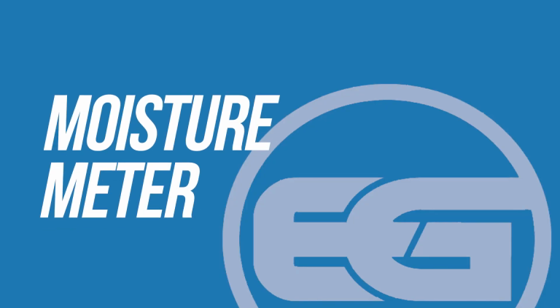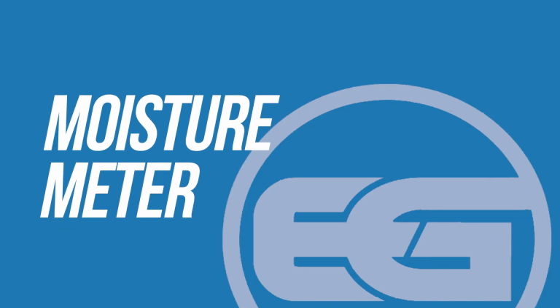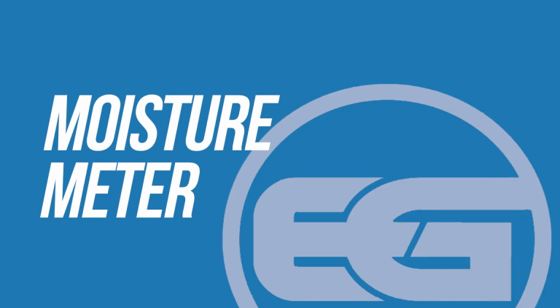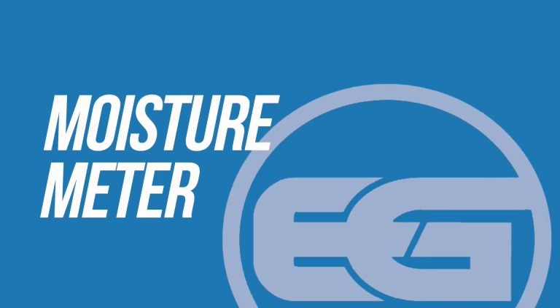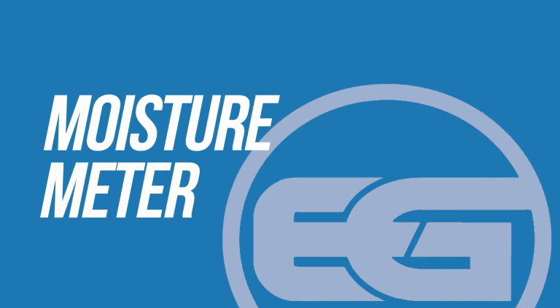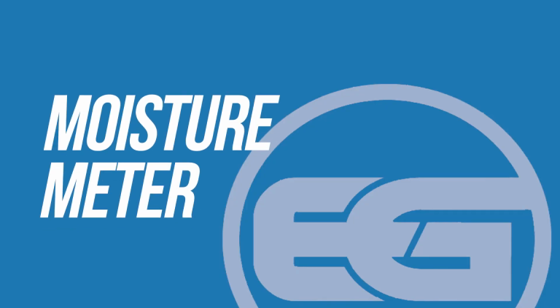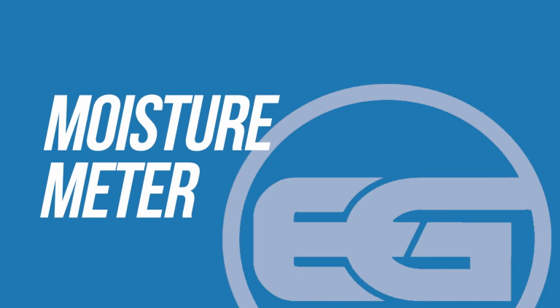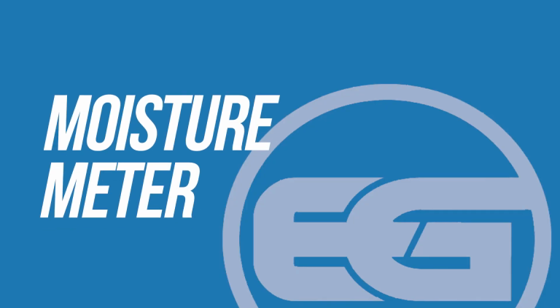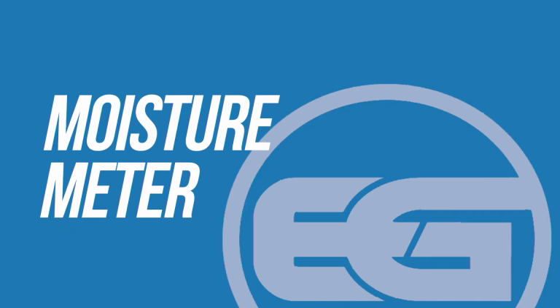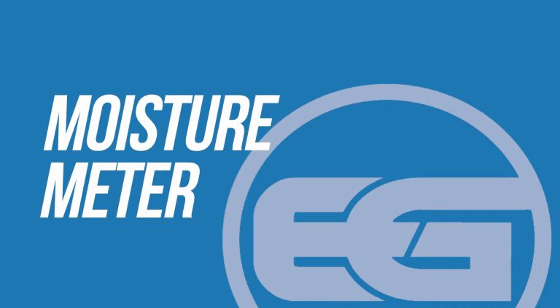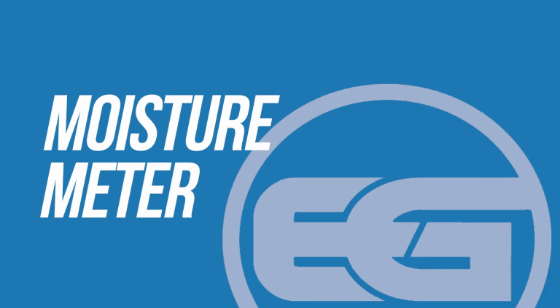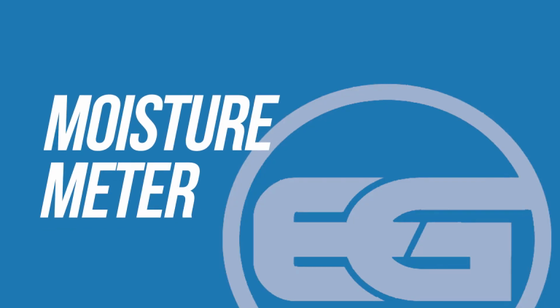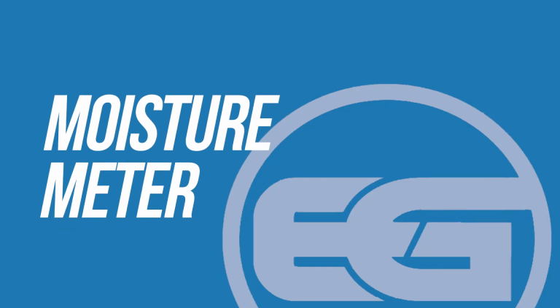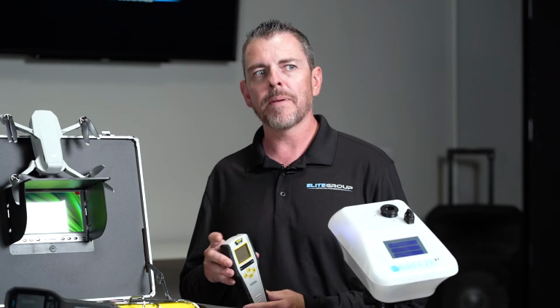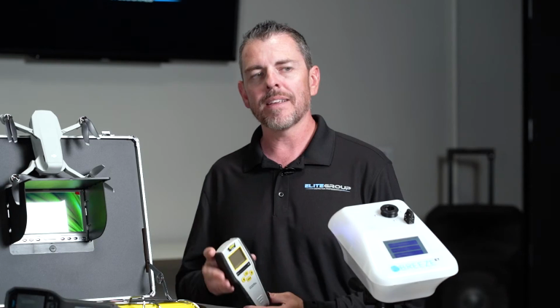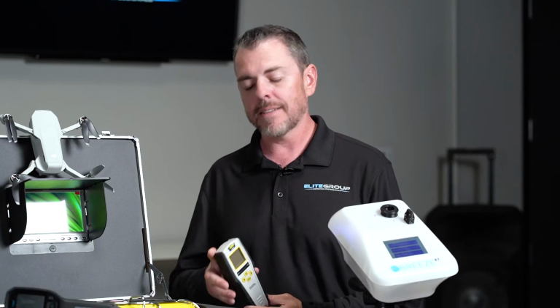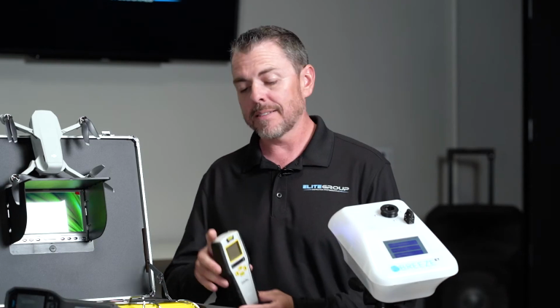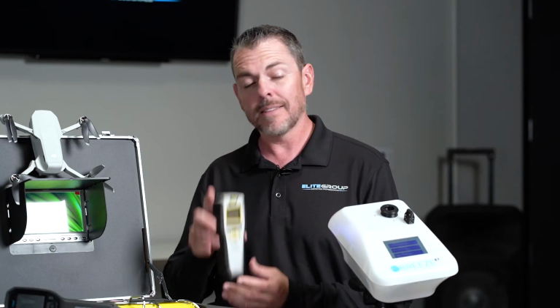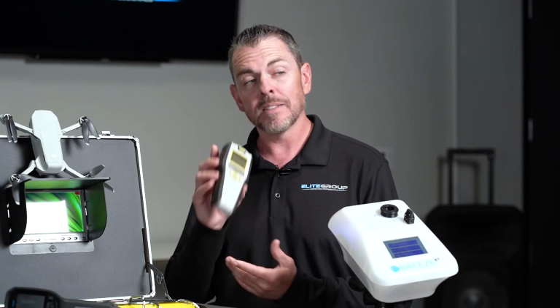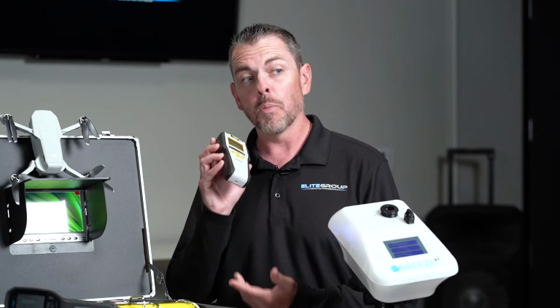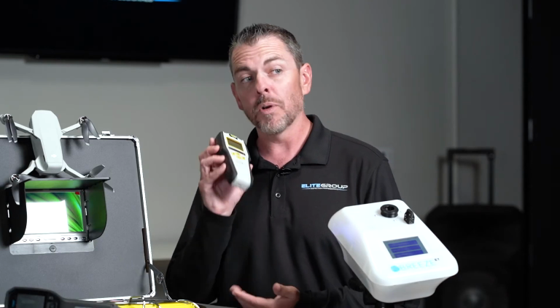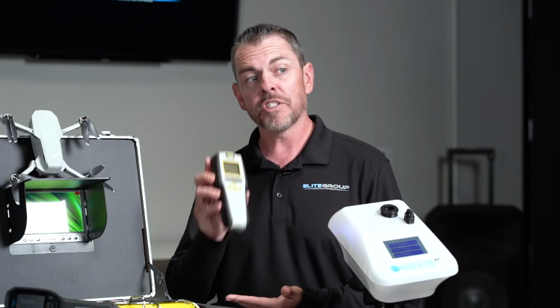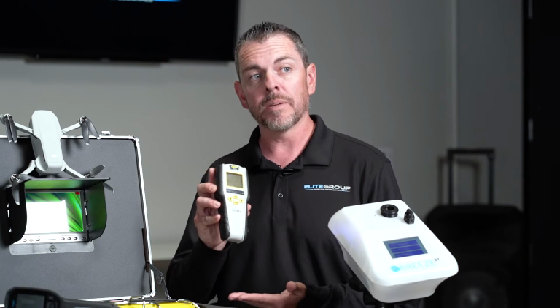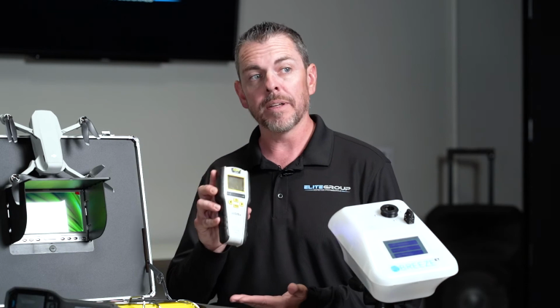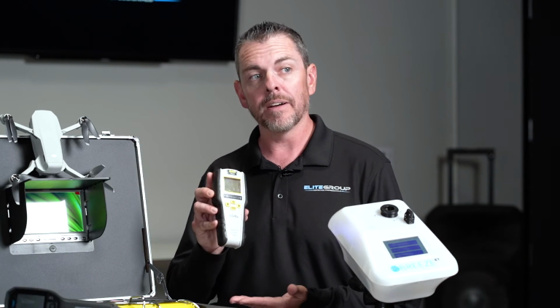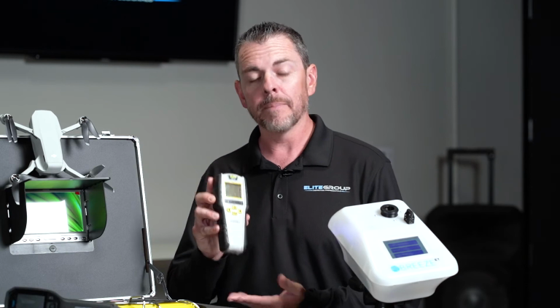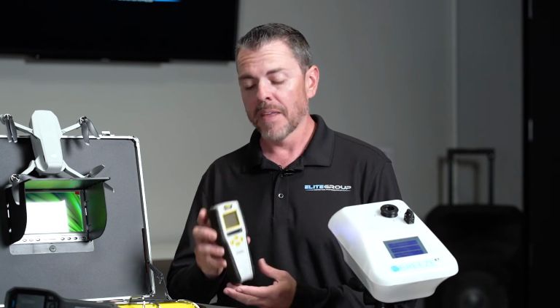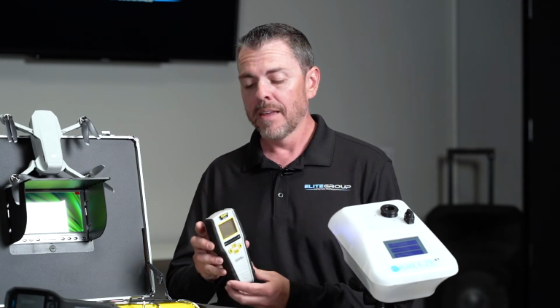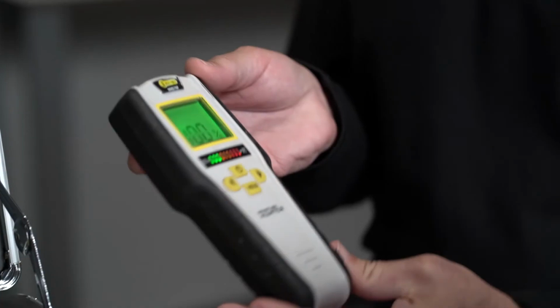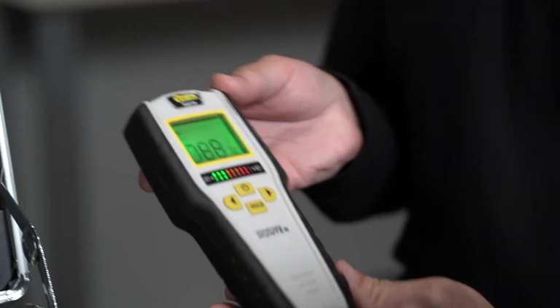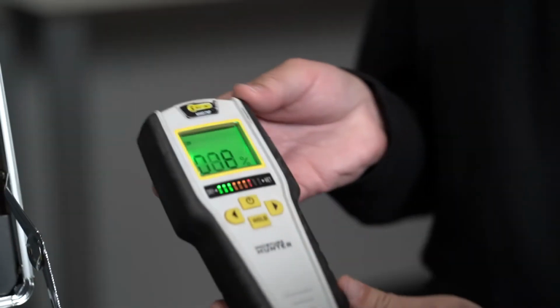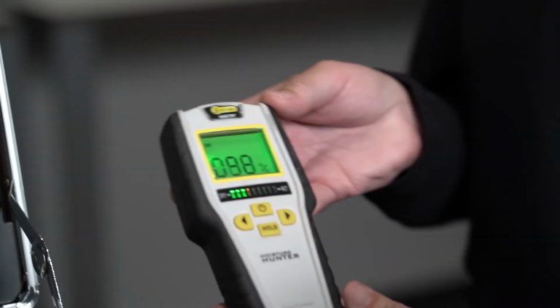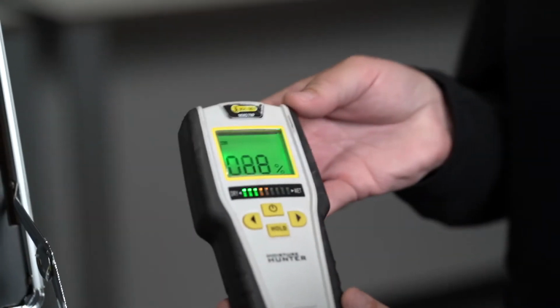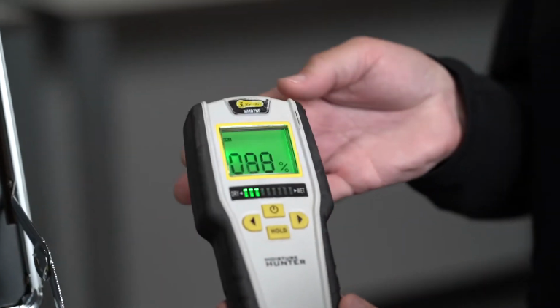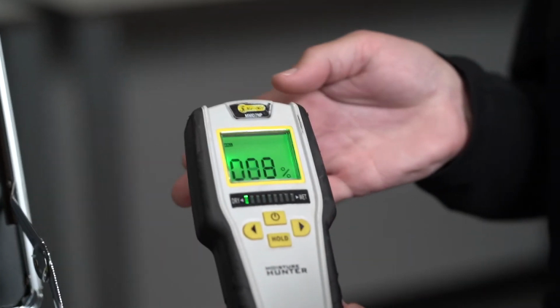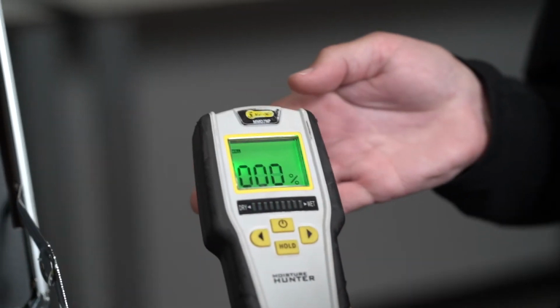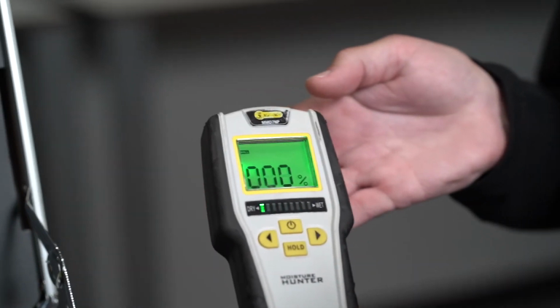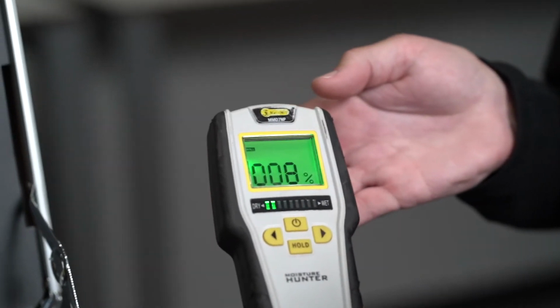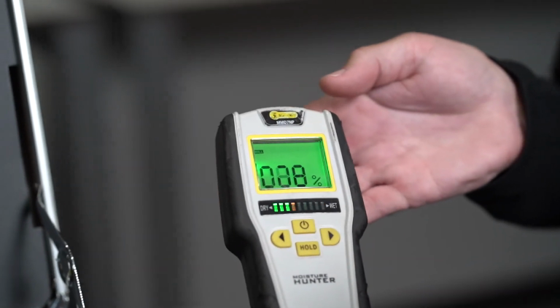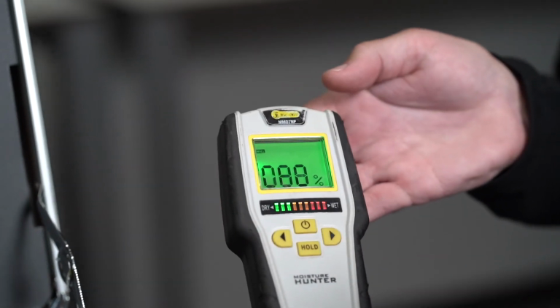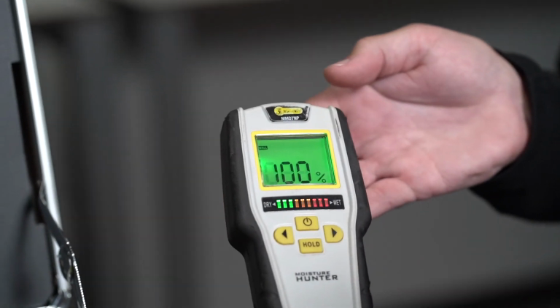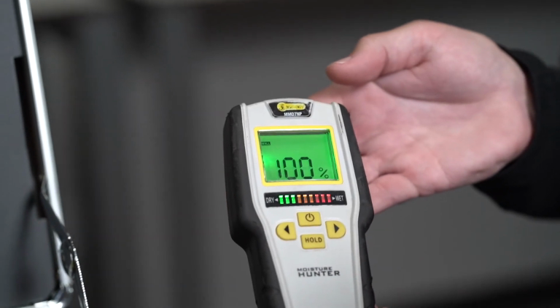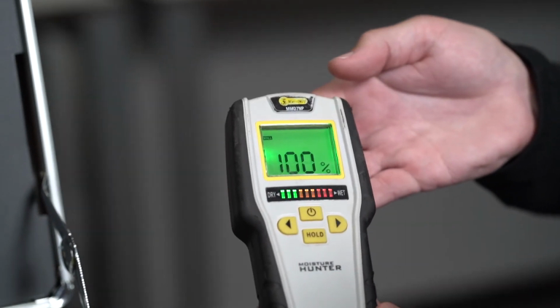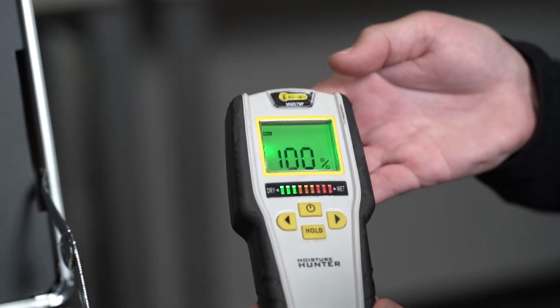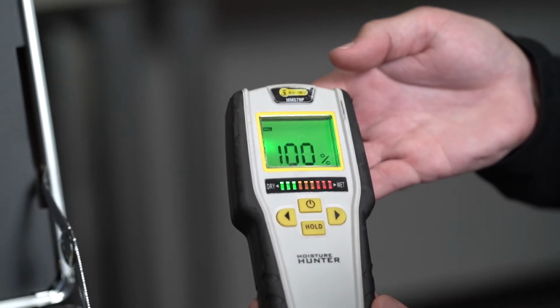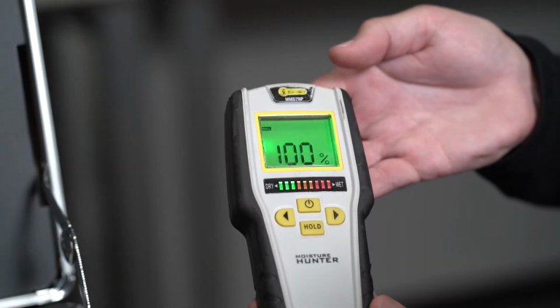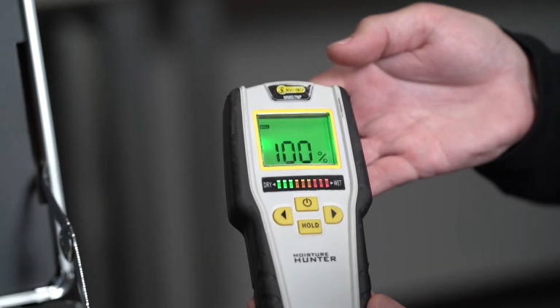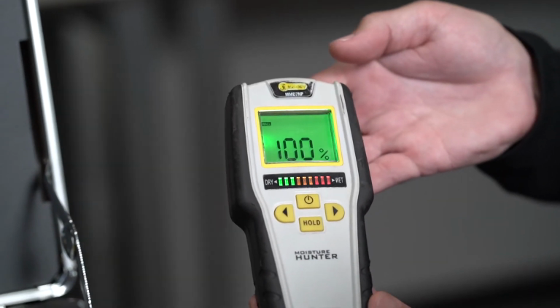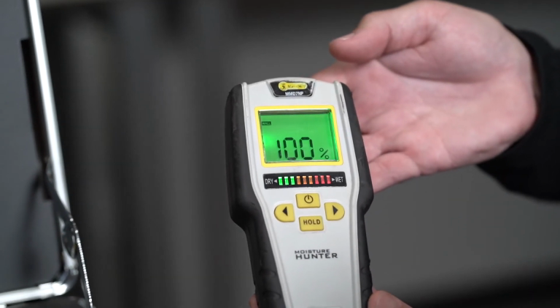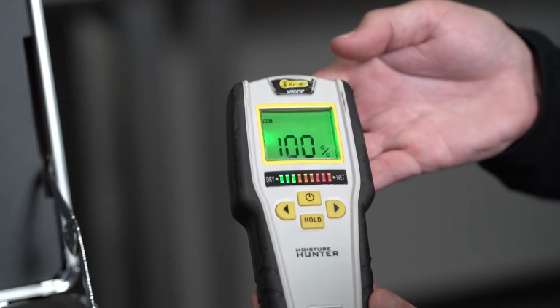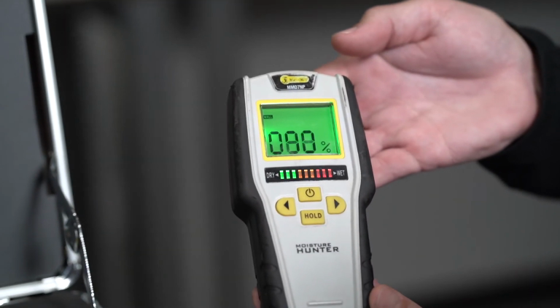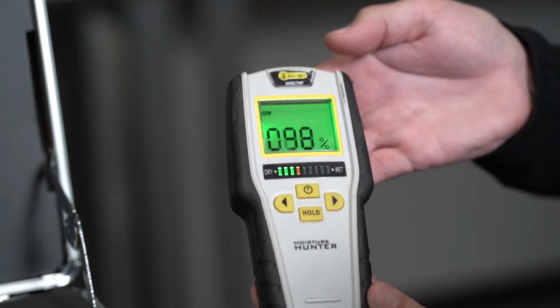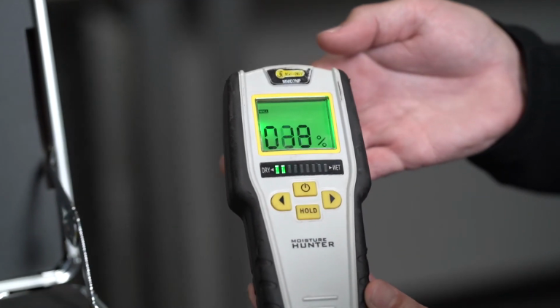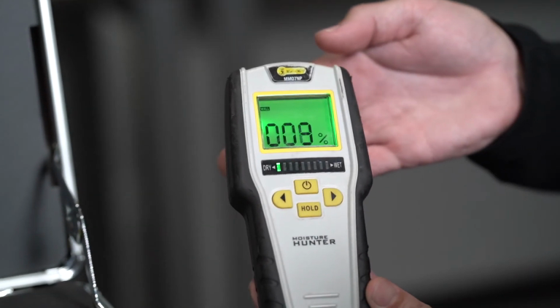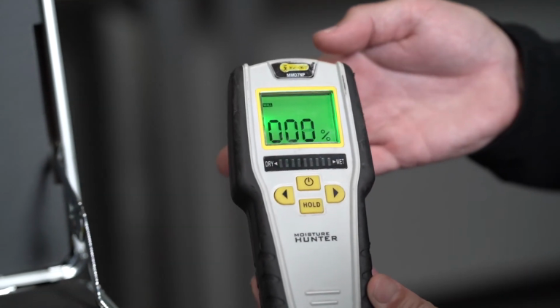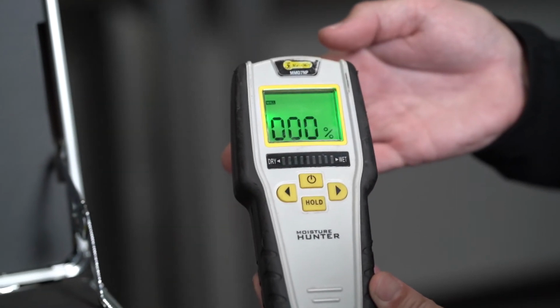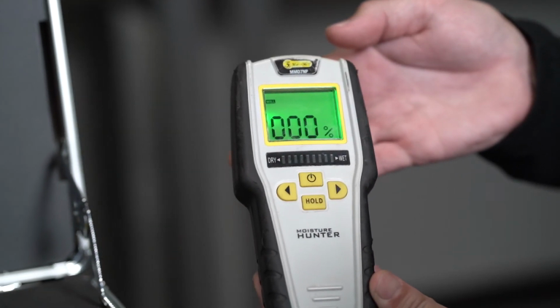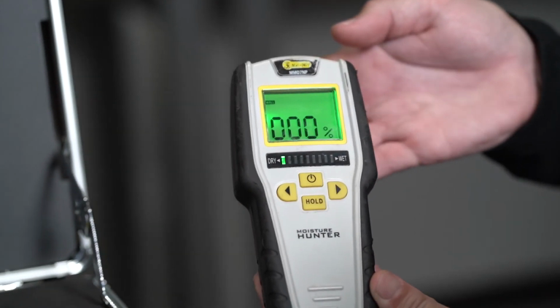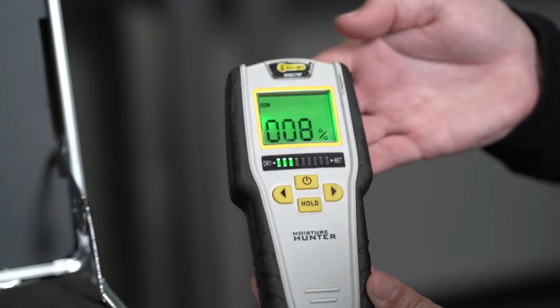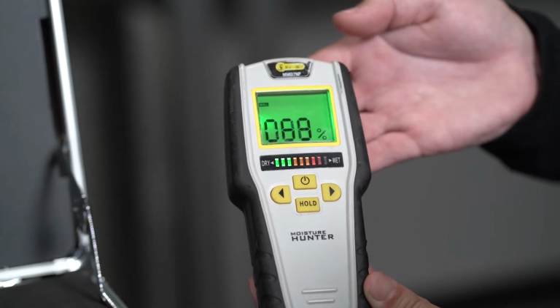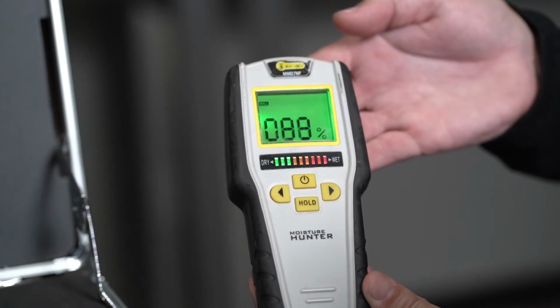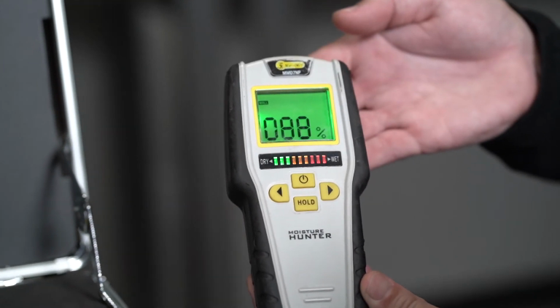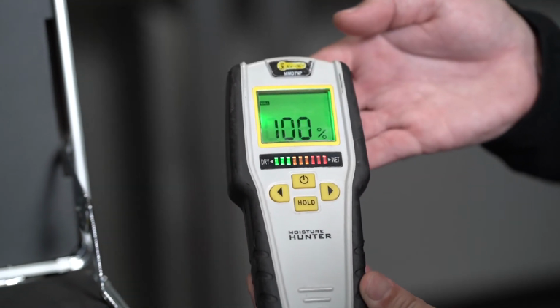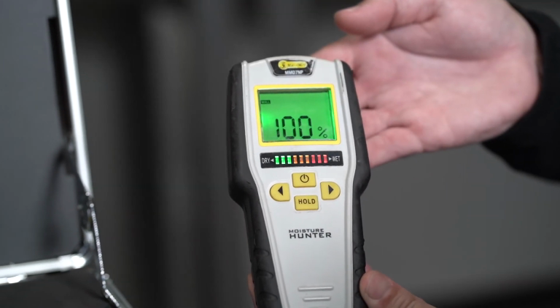Another tool we use on a daily basis is this moisture meter. This moisture meter allows us to determine if there's active leaking anywhere in the home.